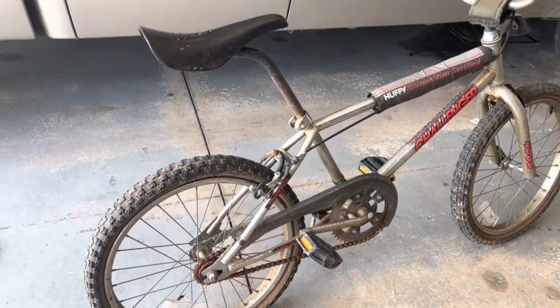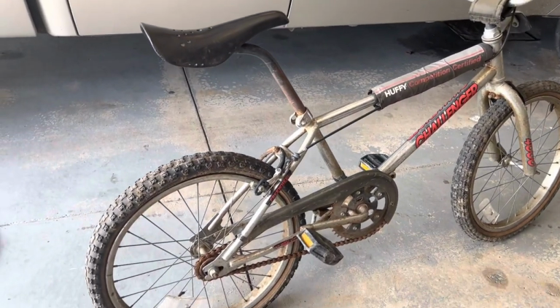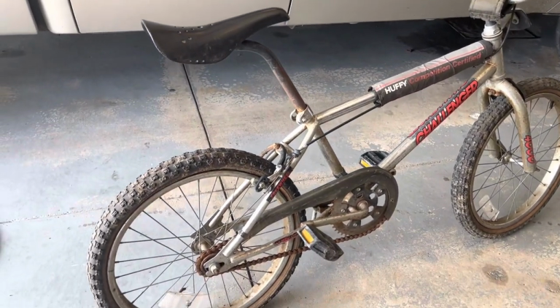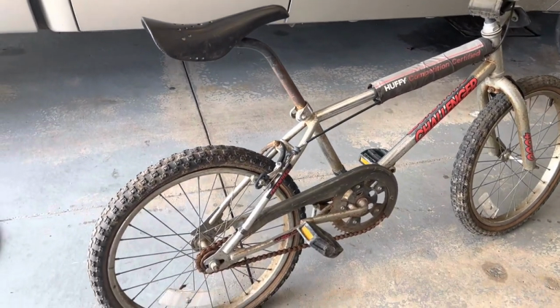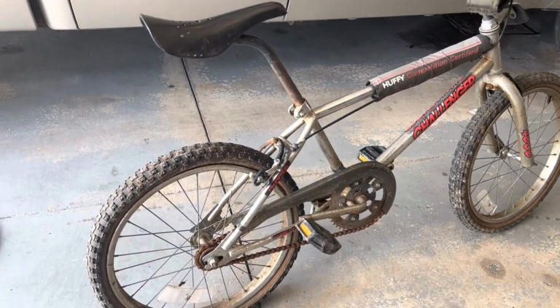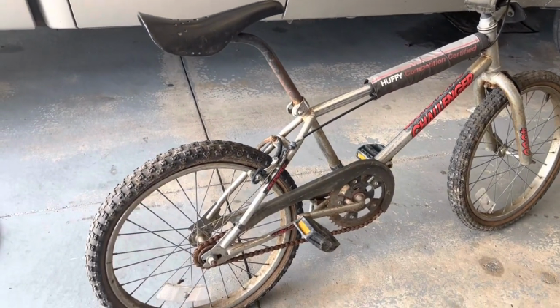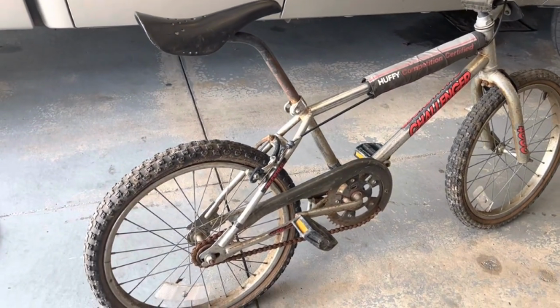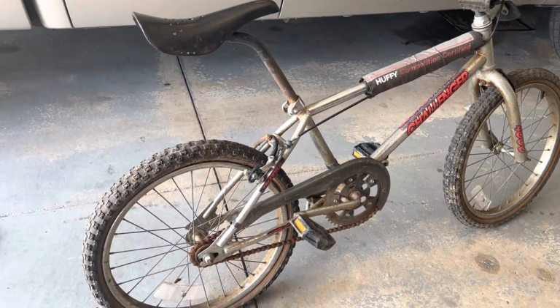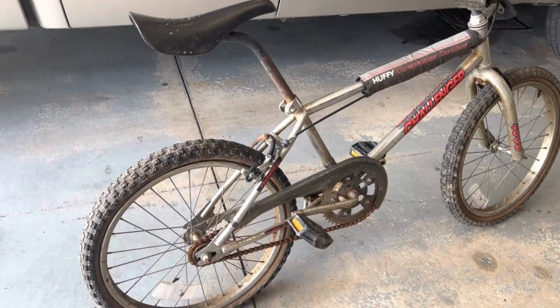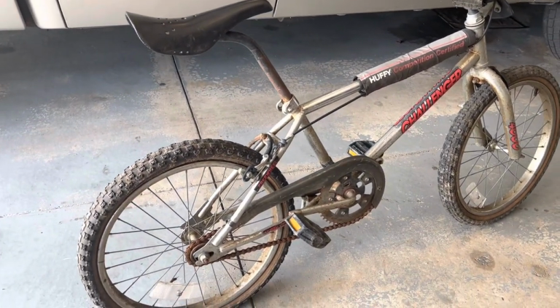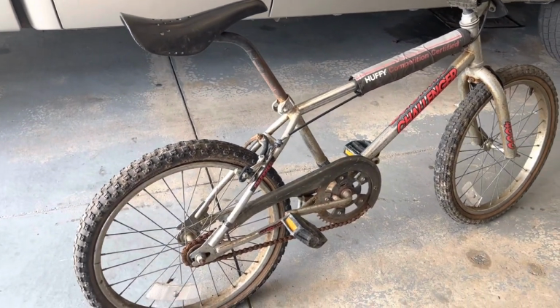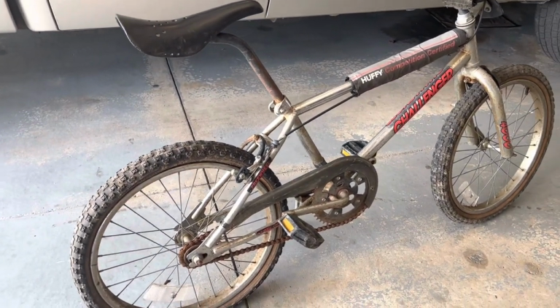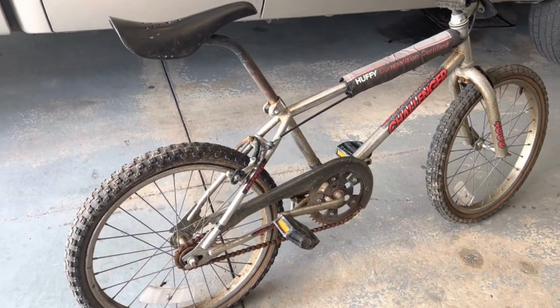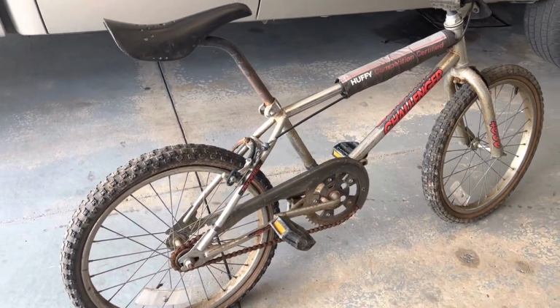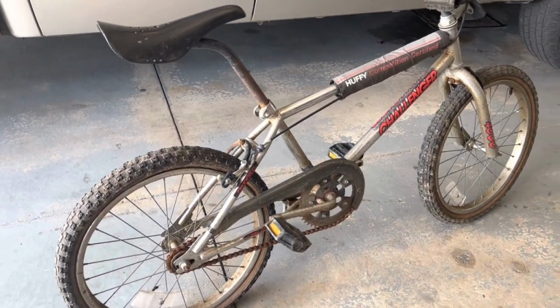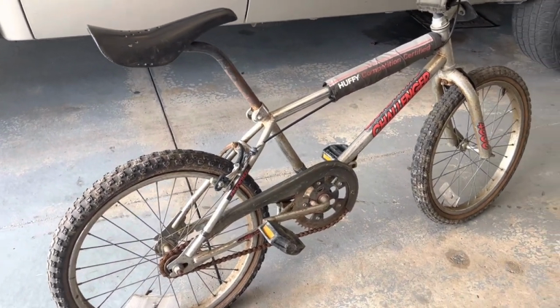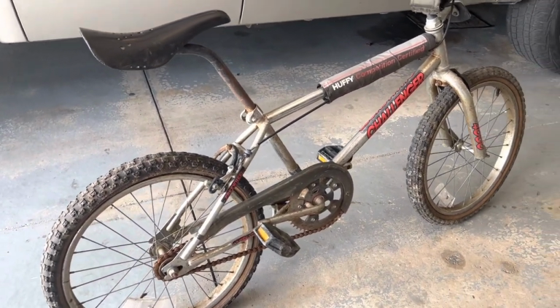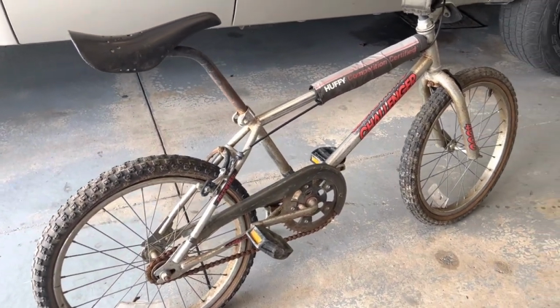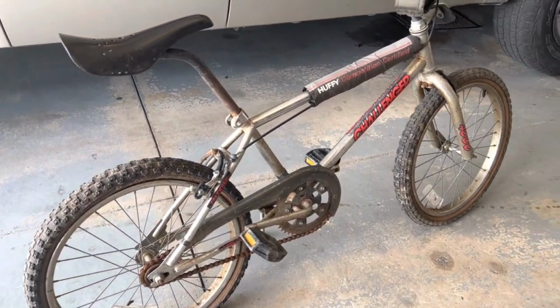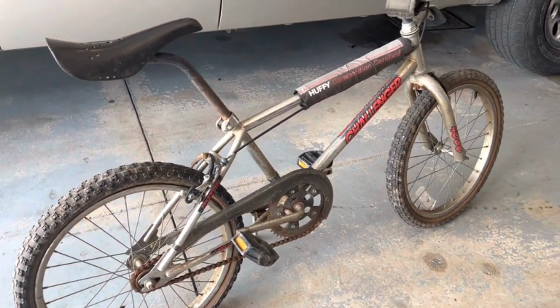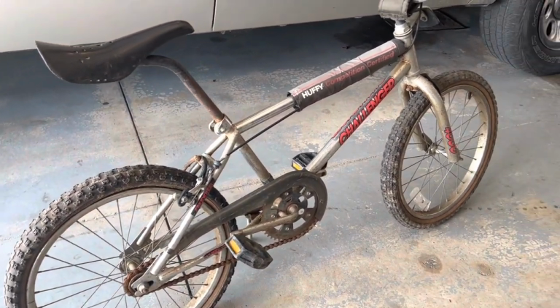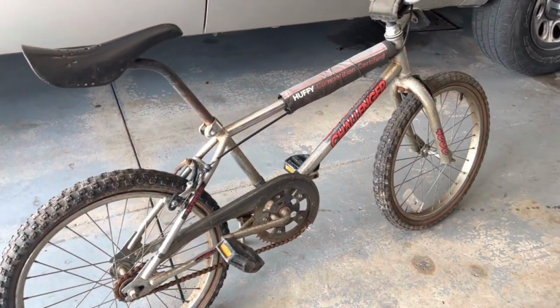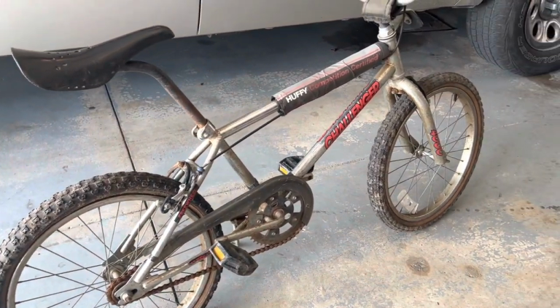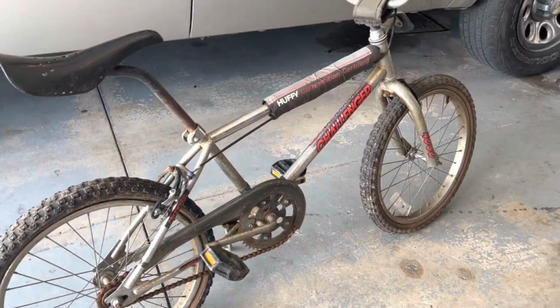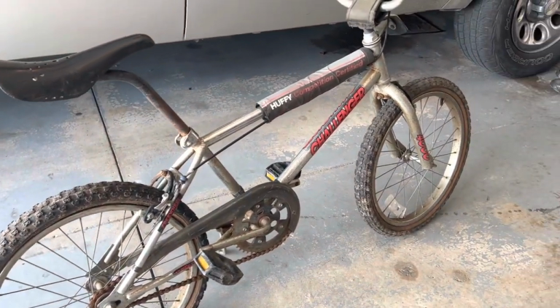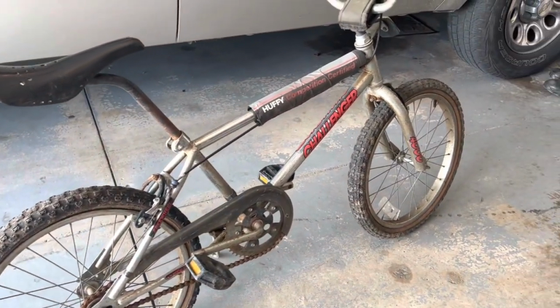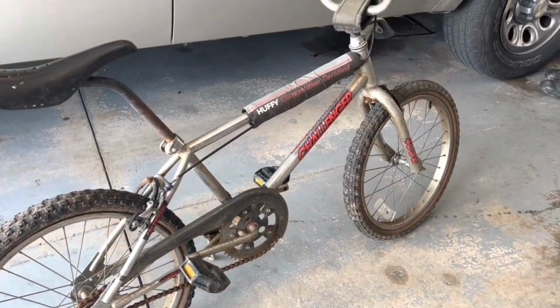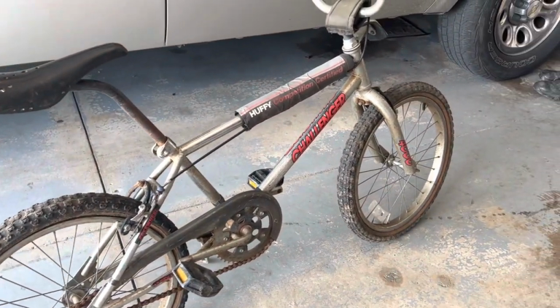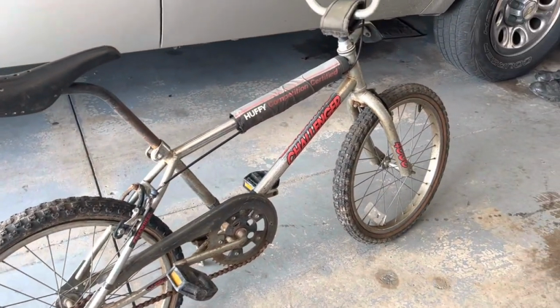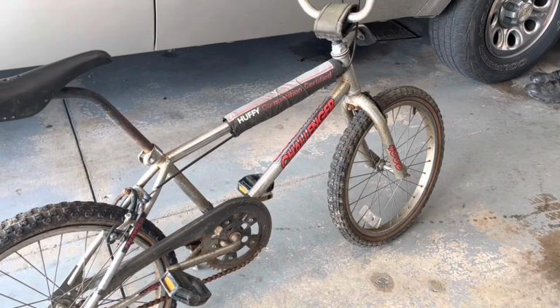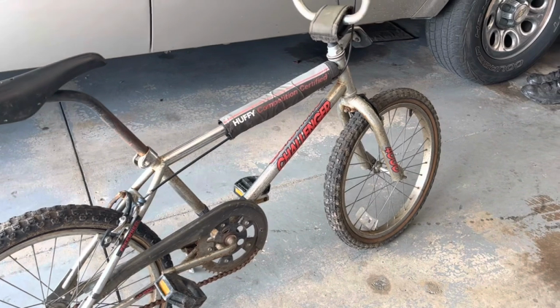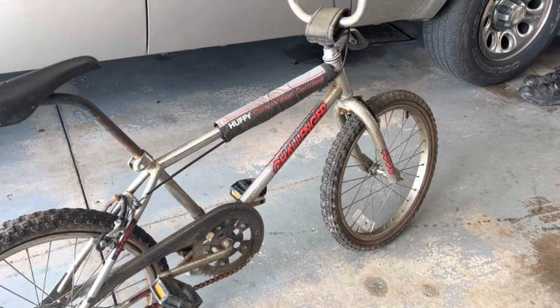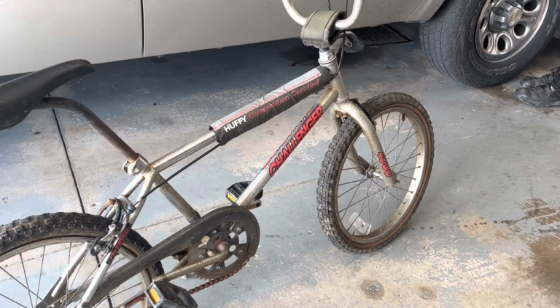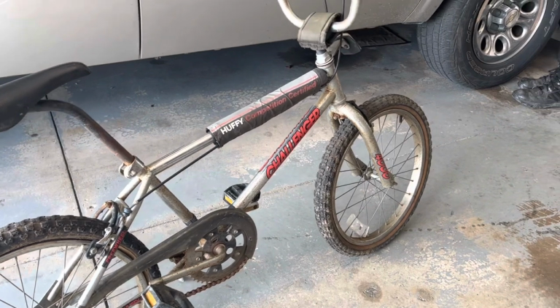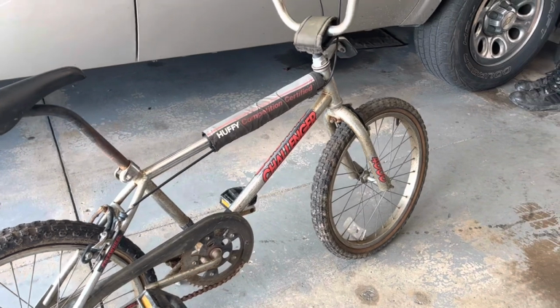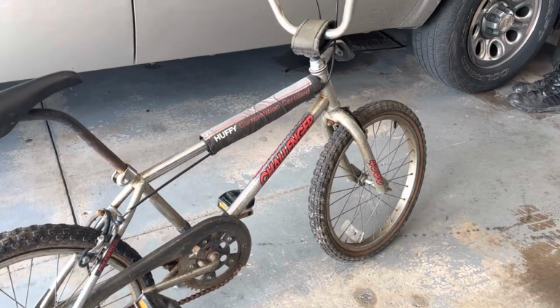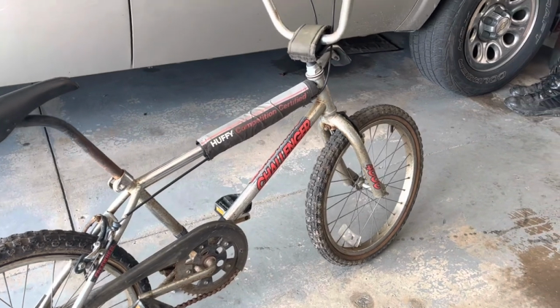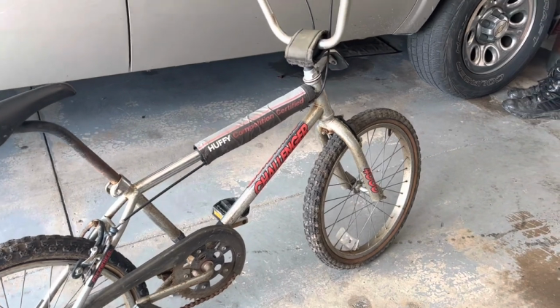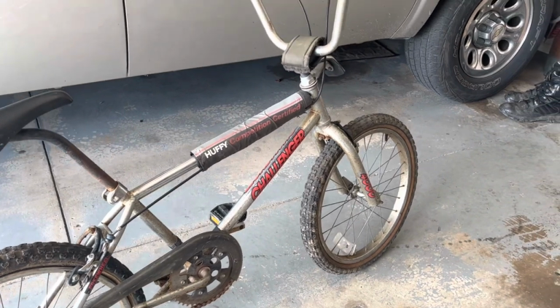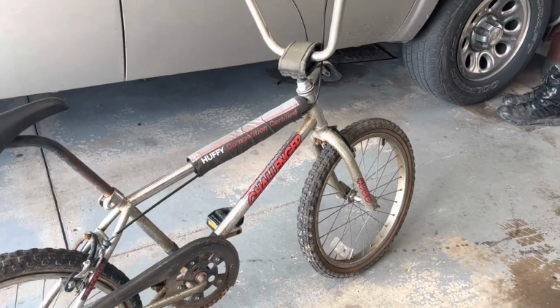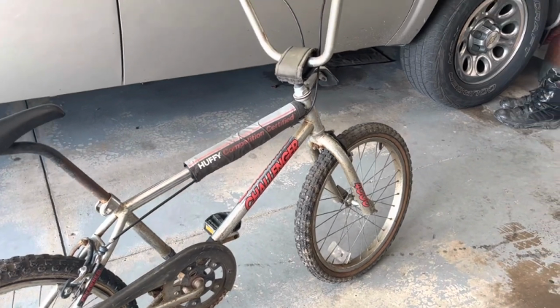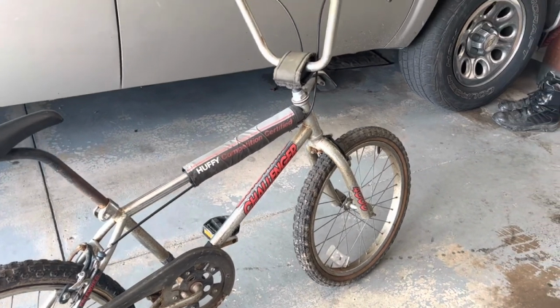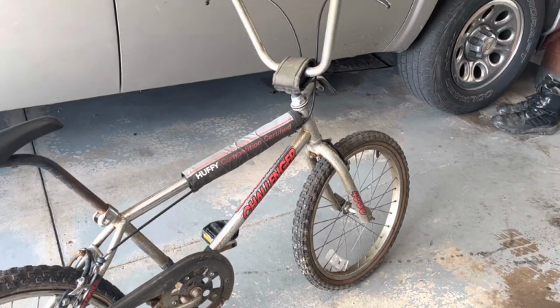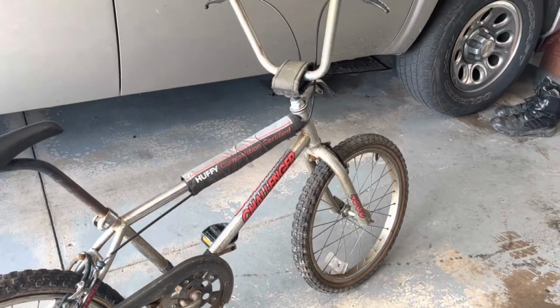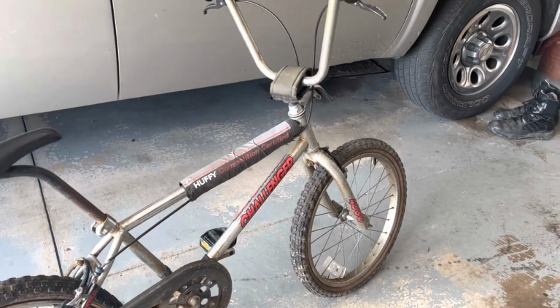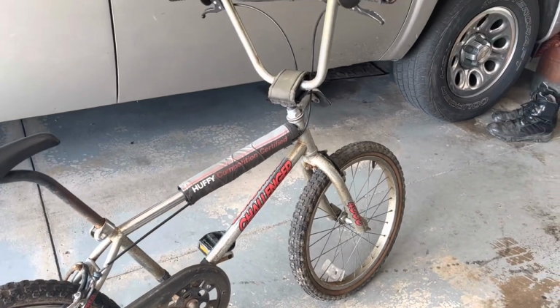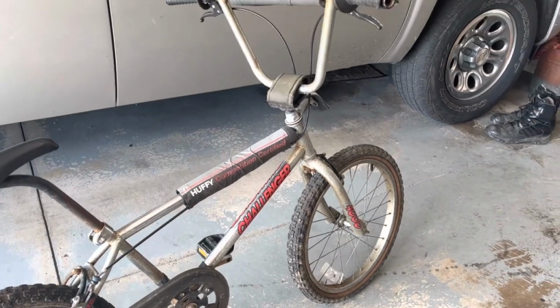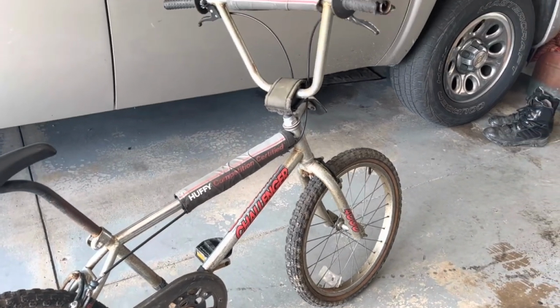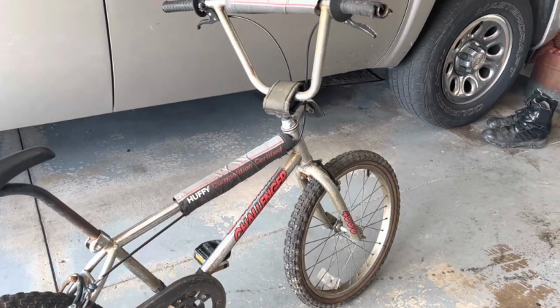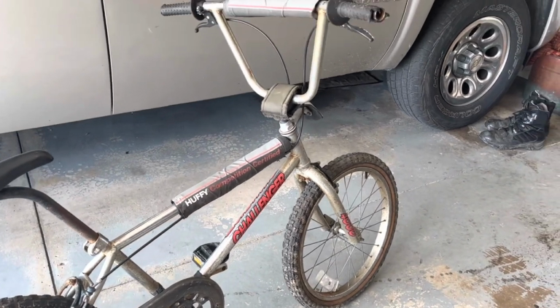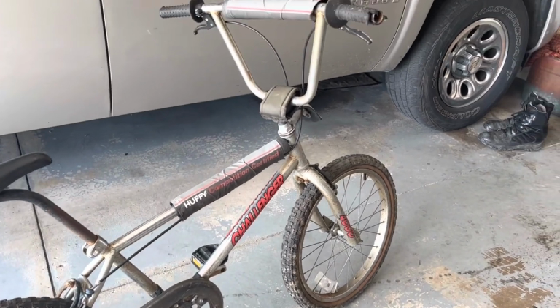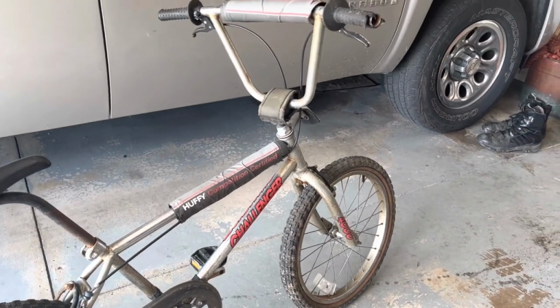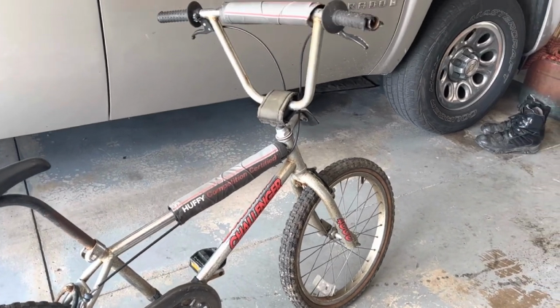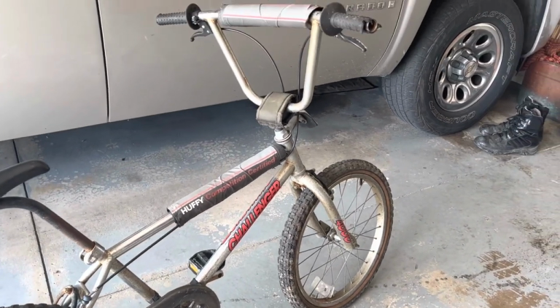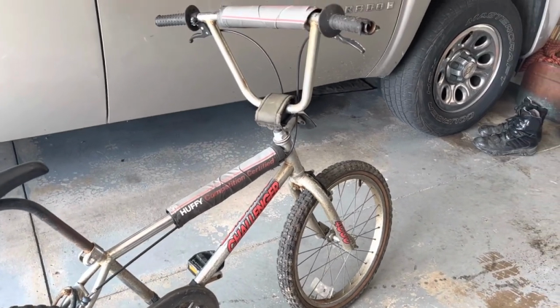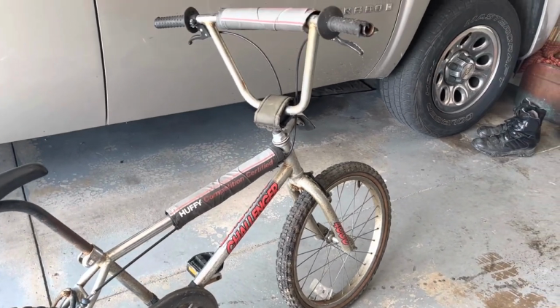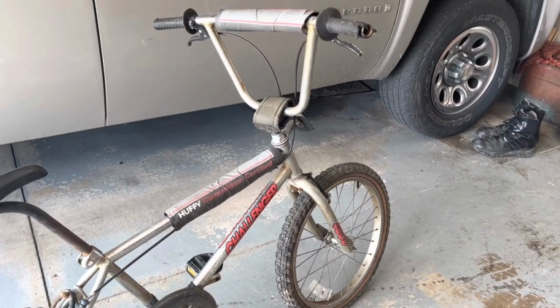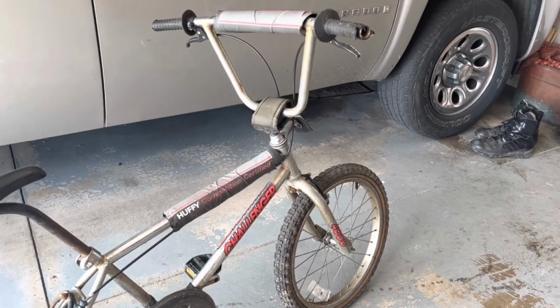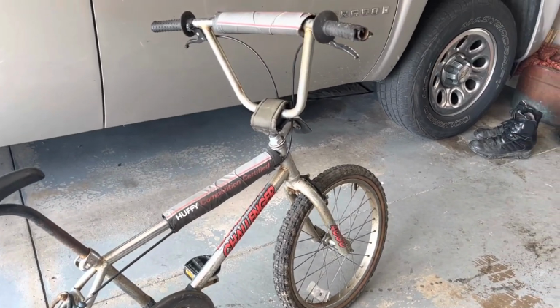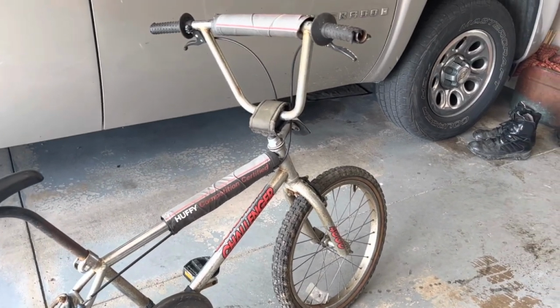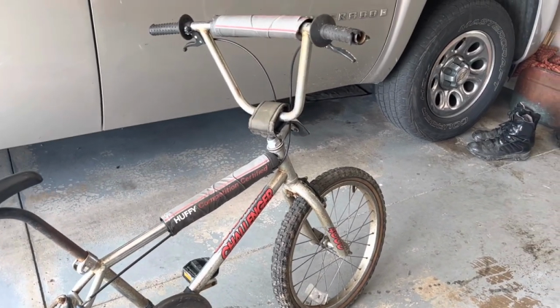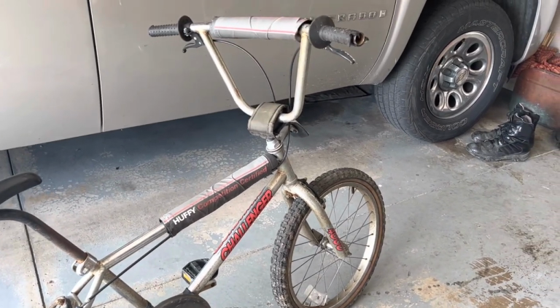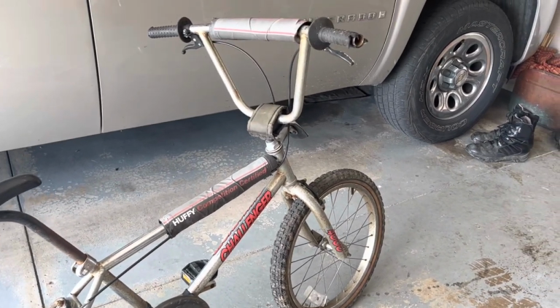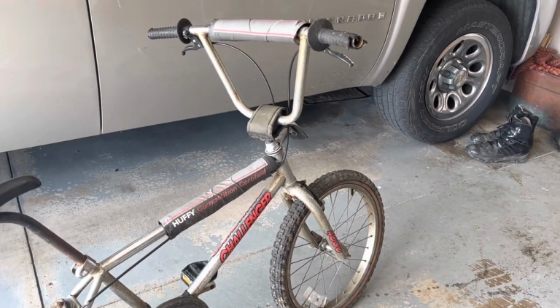Like I said, this will be part one and I'll clean it up a bit and then show you guys what it looks like. I want to thank you guys for watching and I'll see you next time.